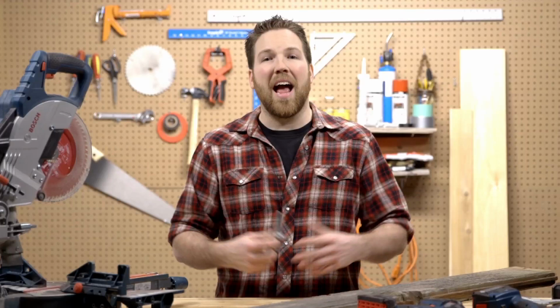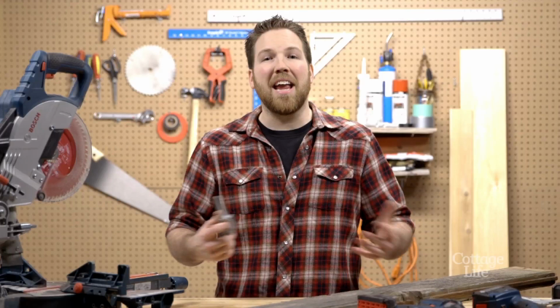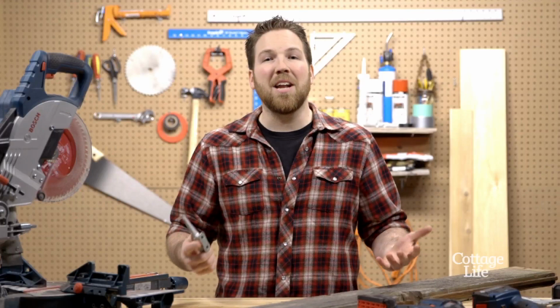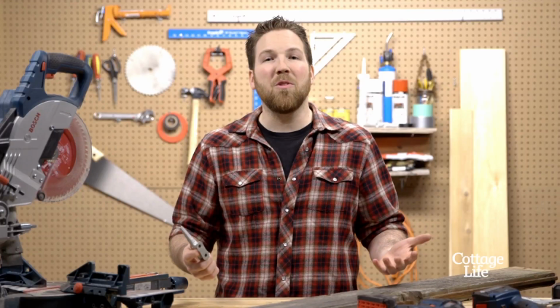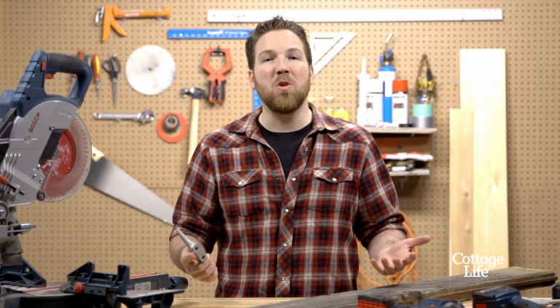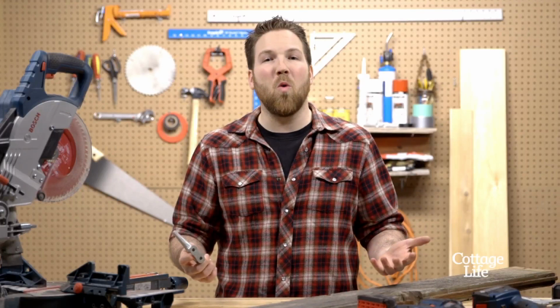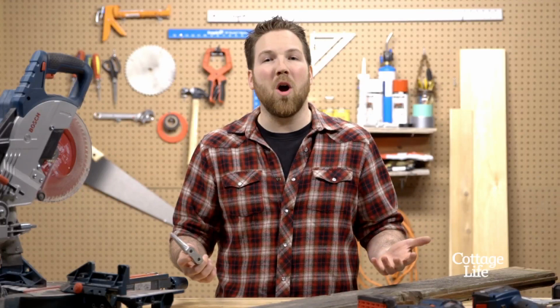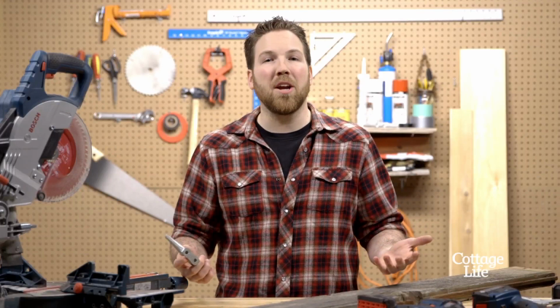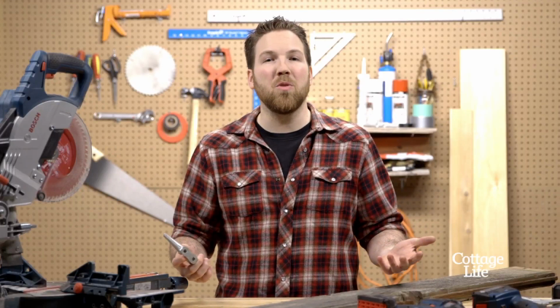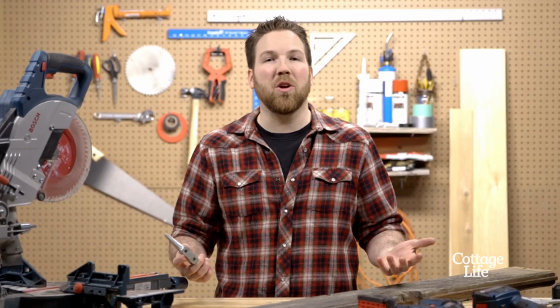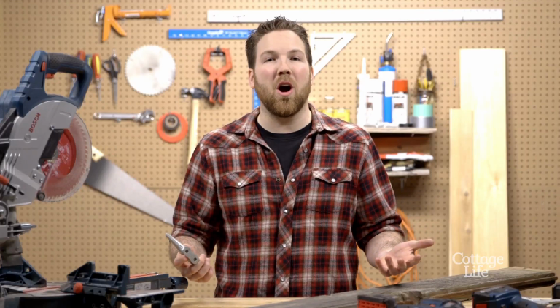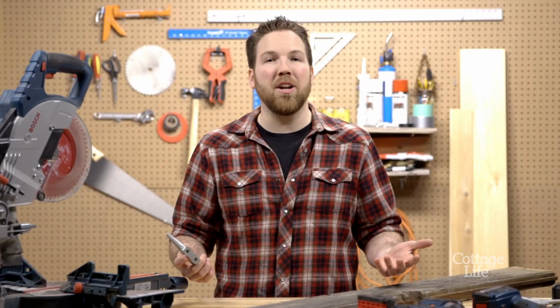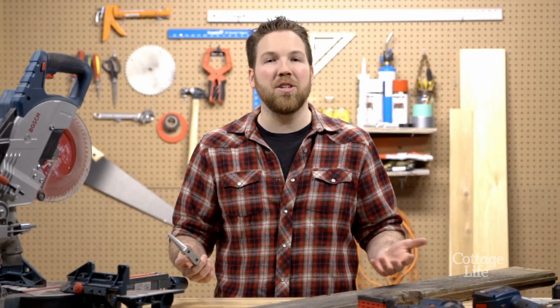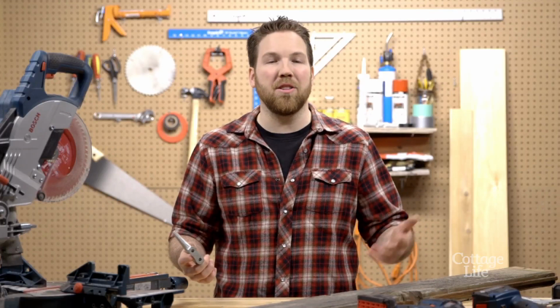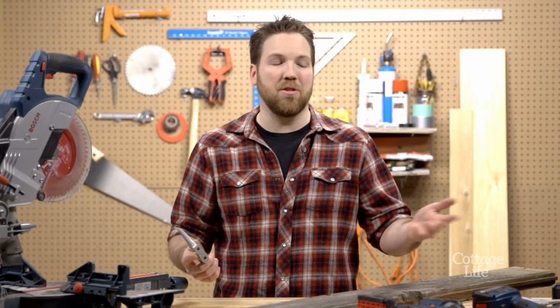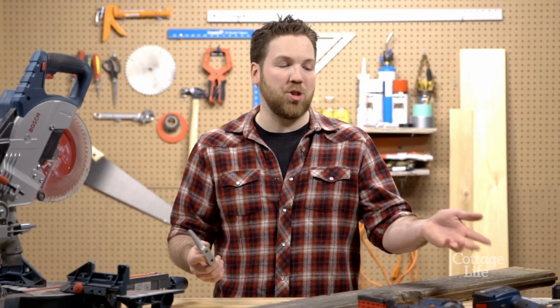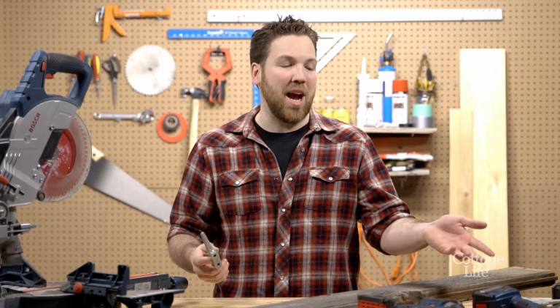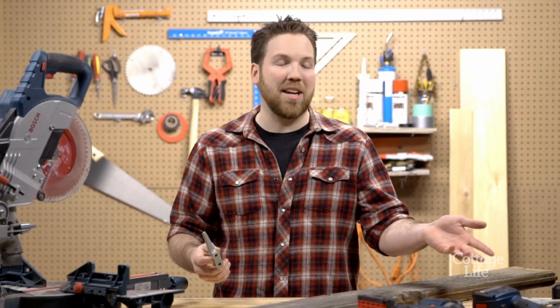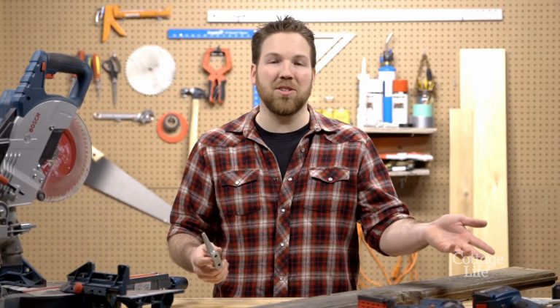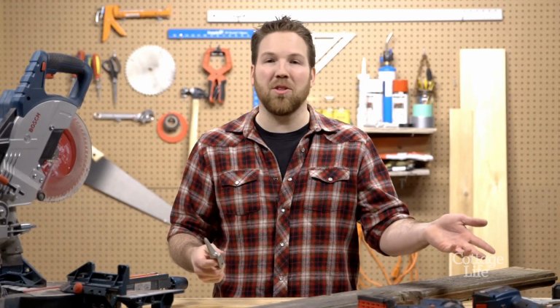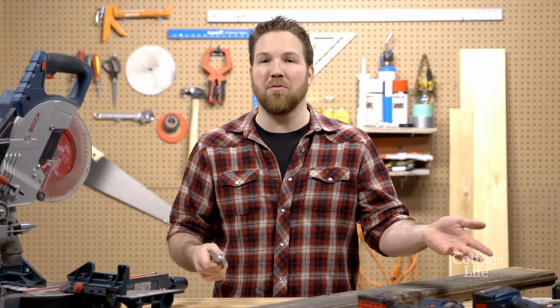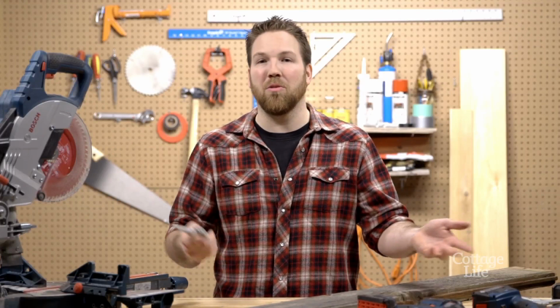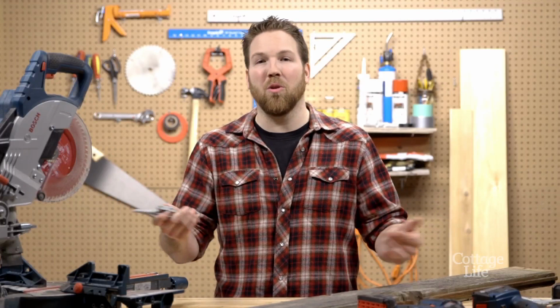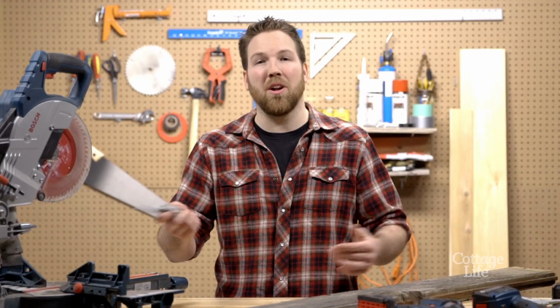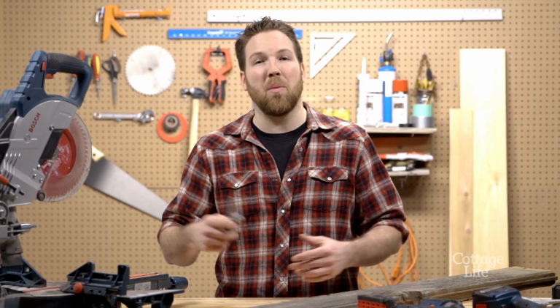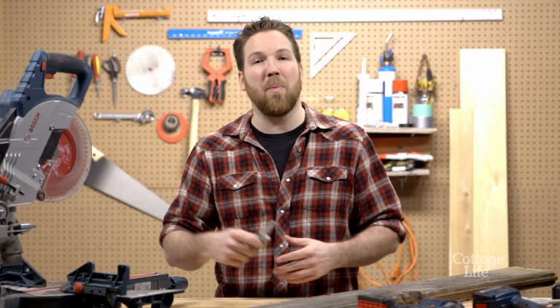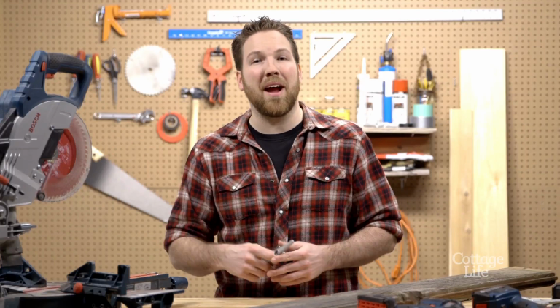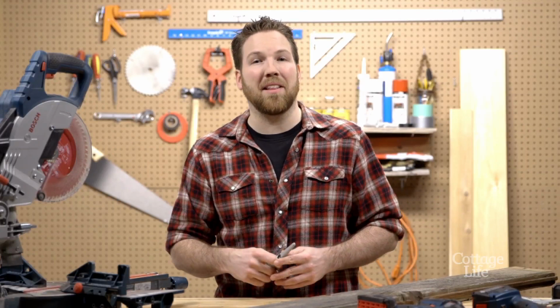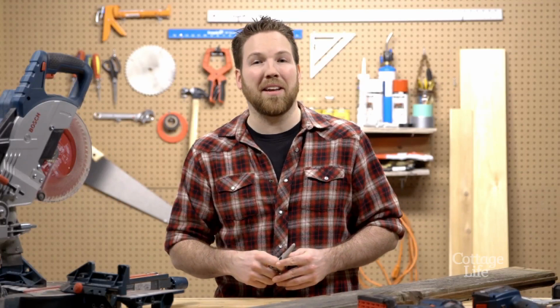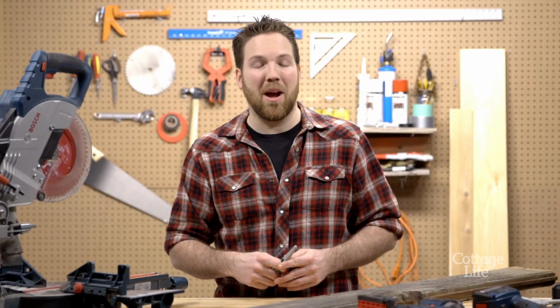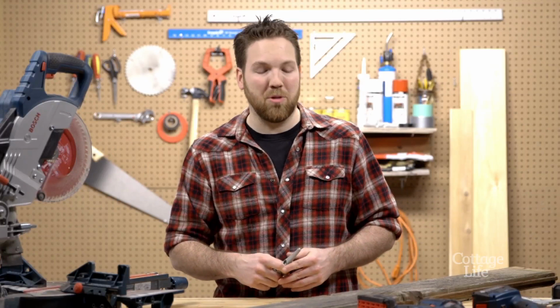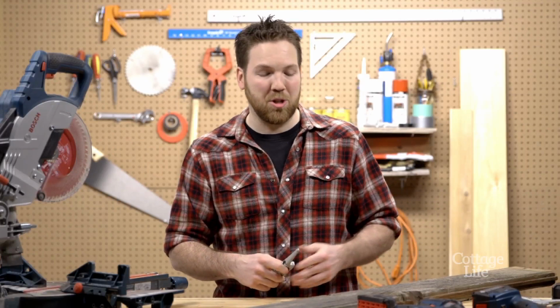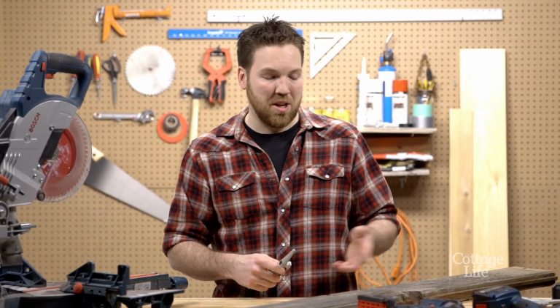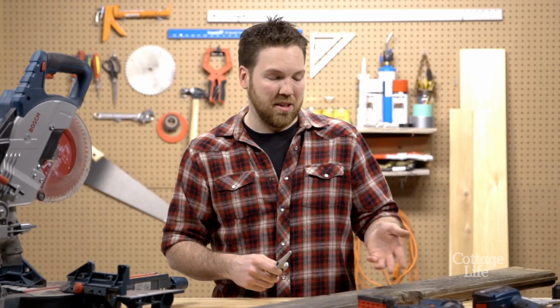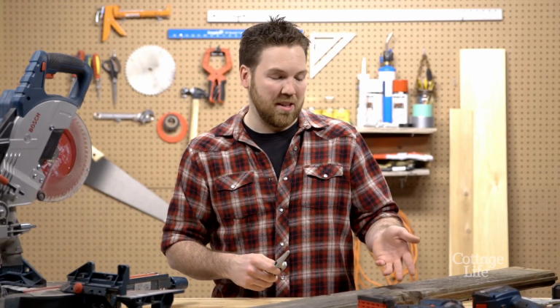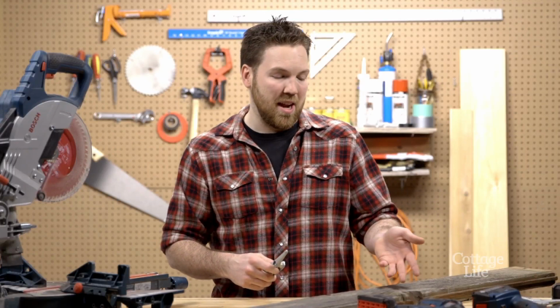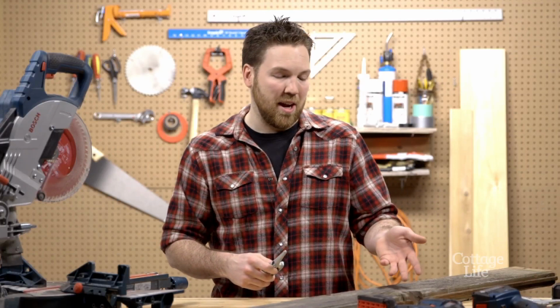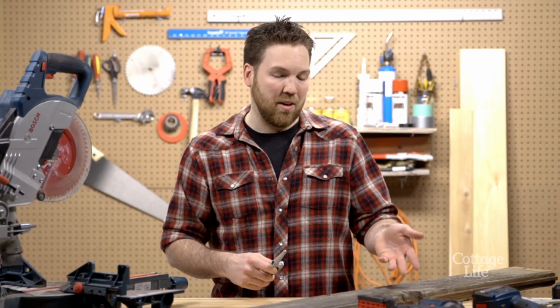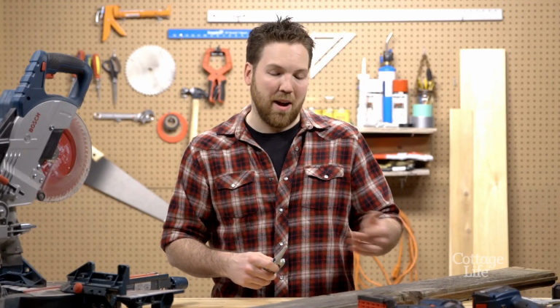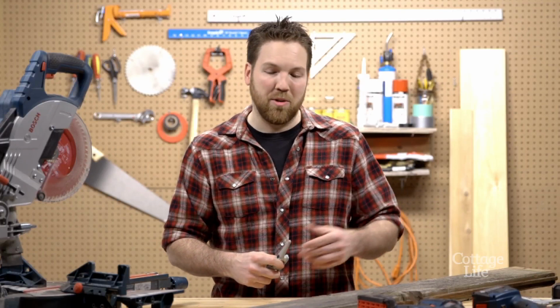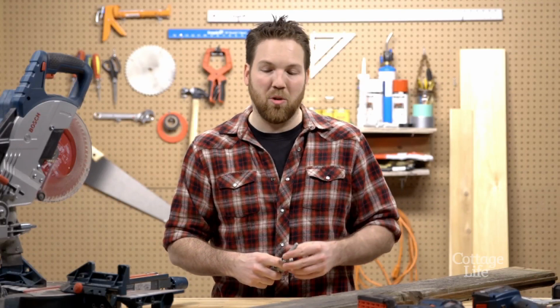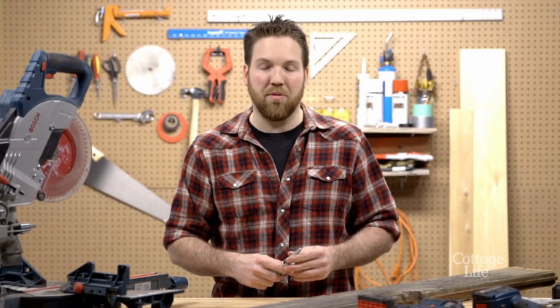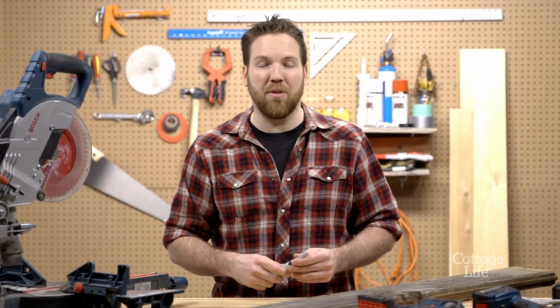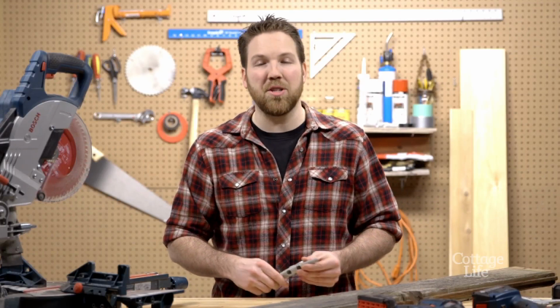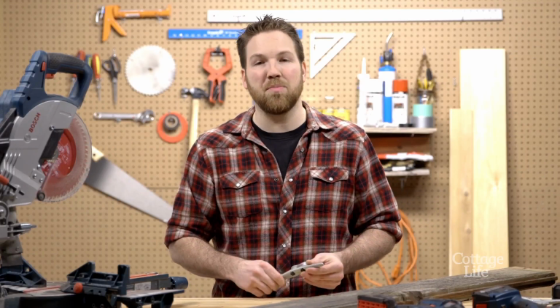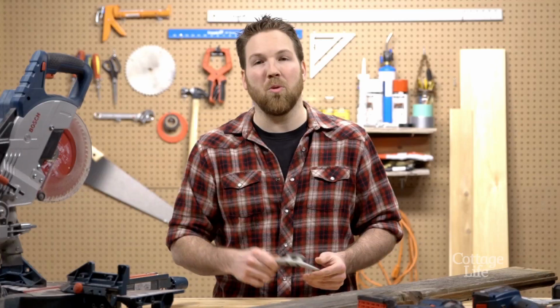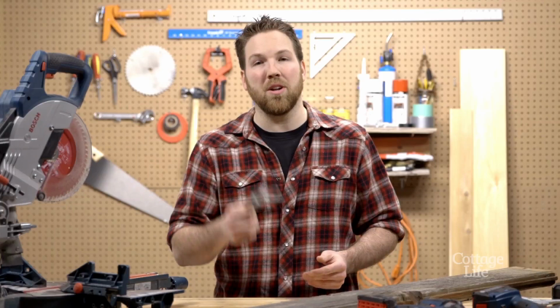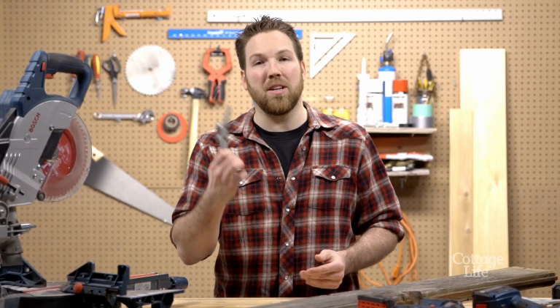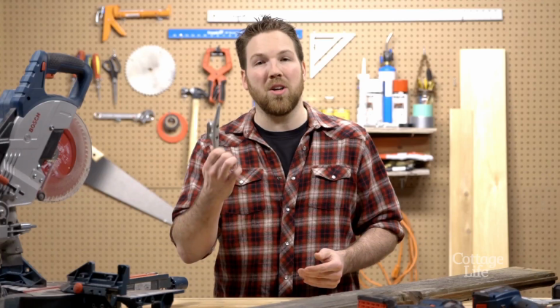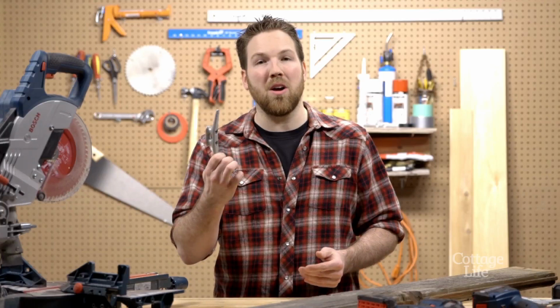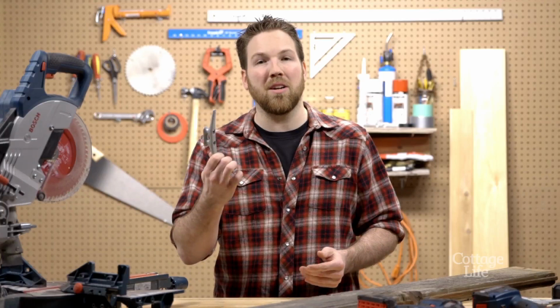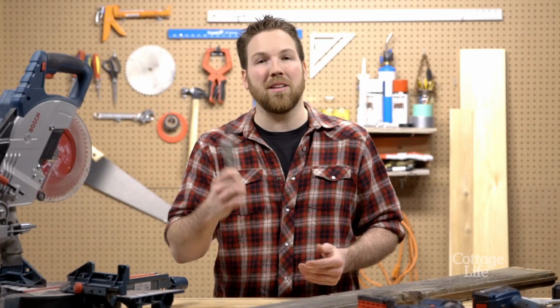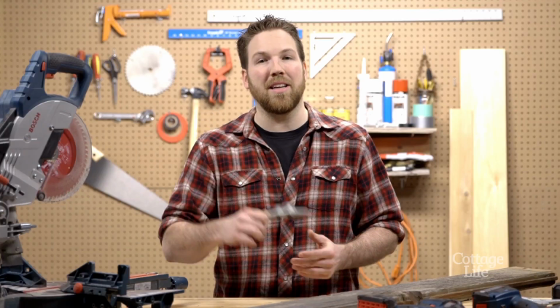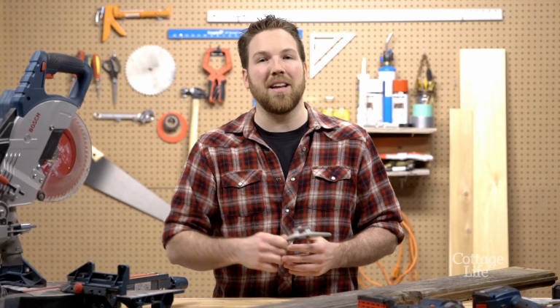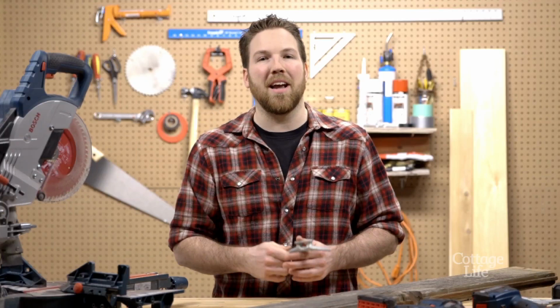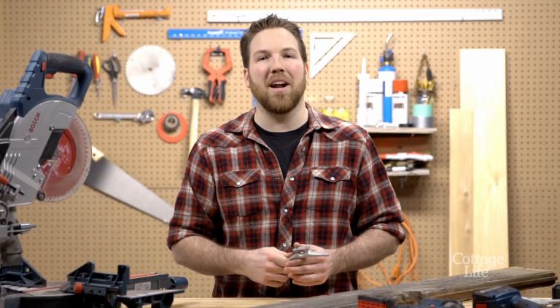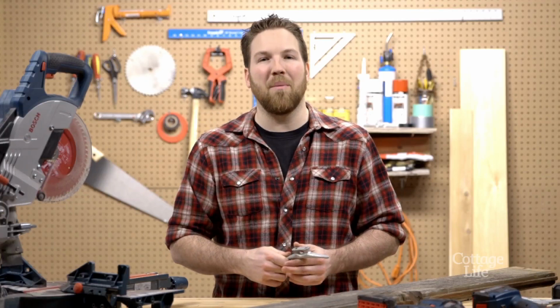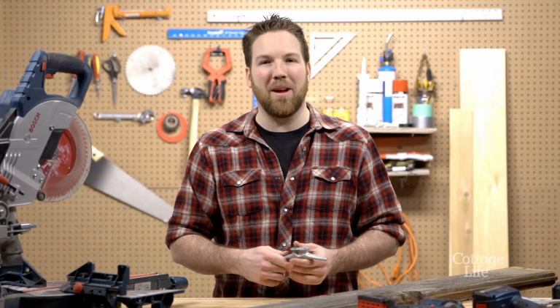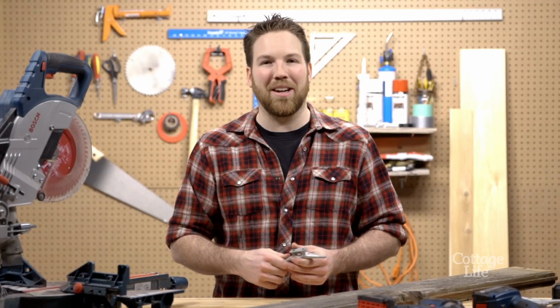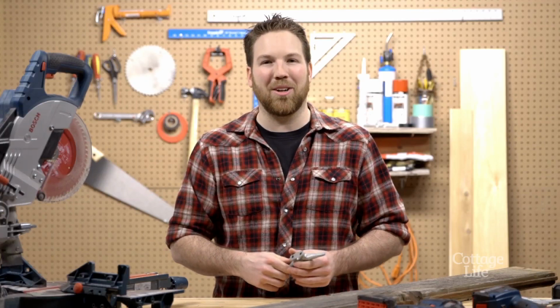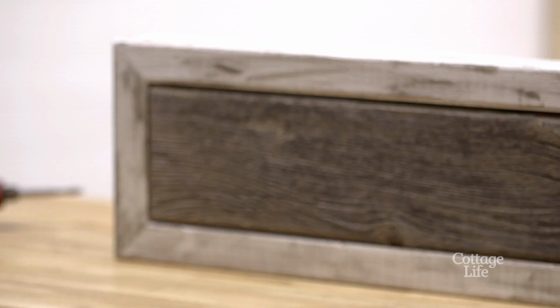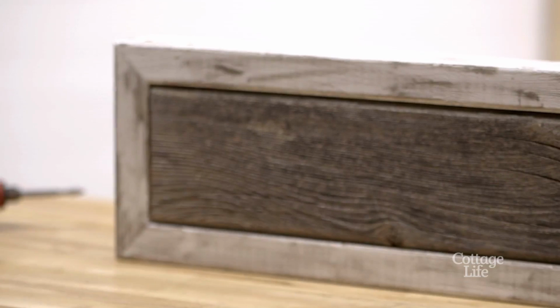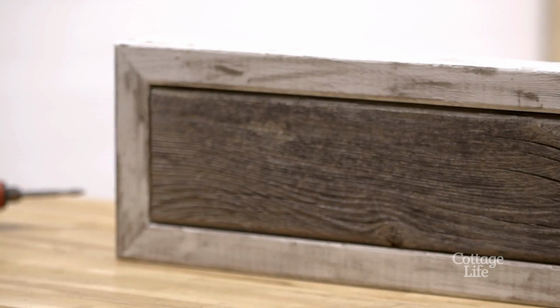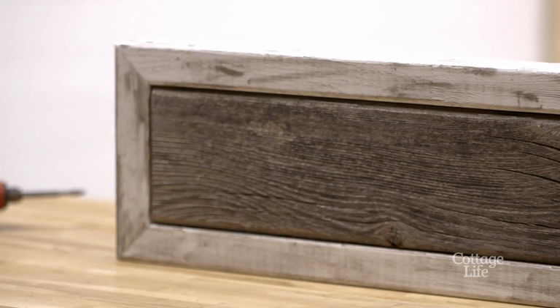I hate it when you walk into a cottage and there's jackets on the floor and on the back of the couch. Today I grabbed an old fence board and a dock cleat and I'm making a coat rack.